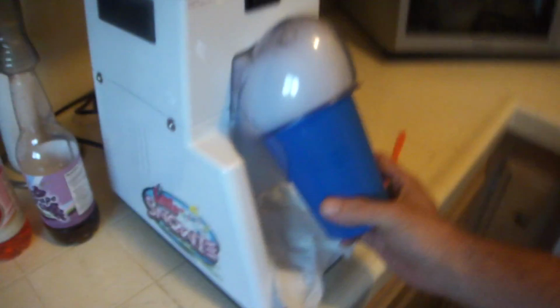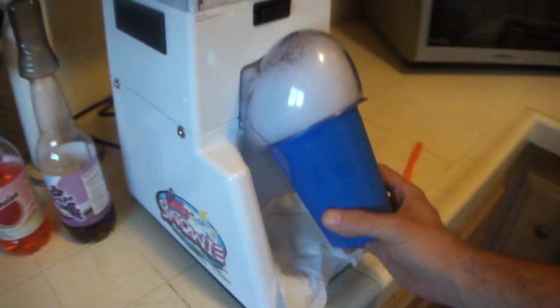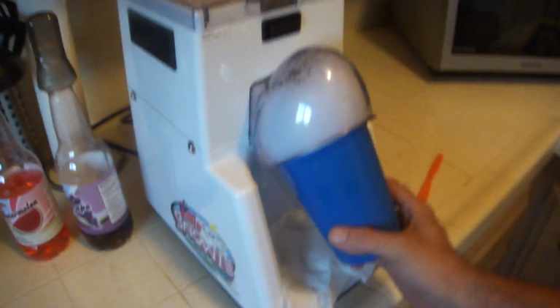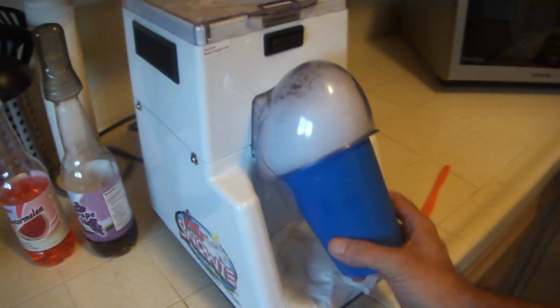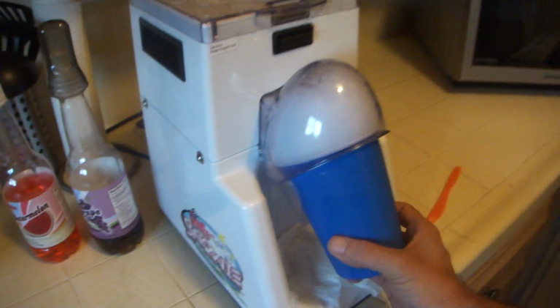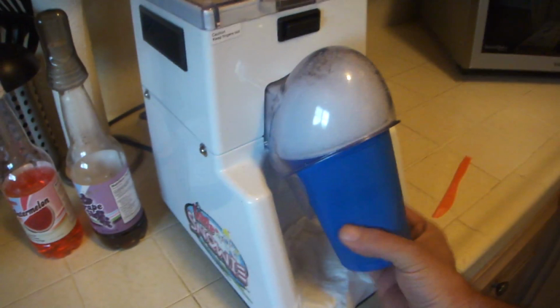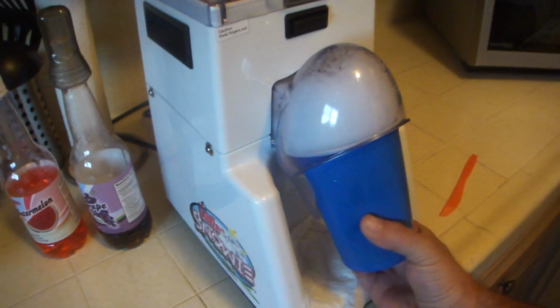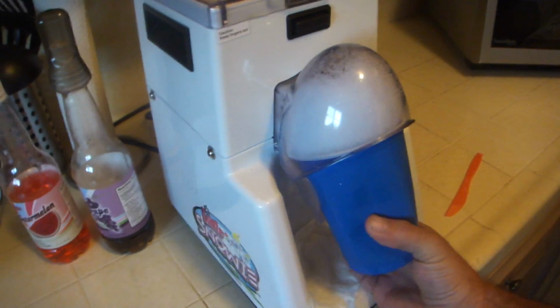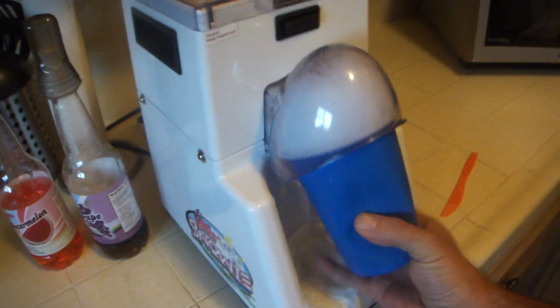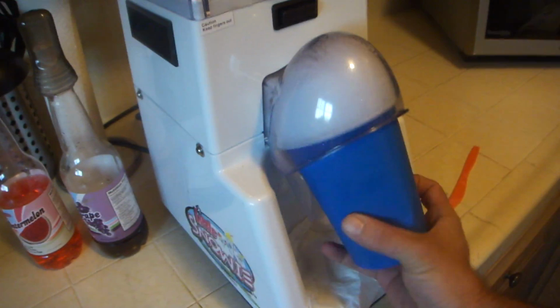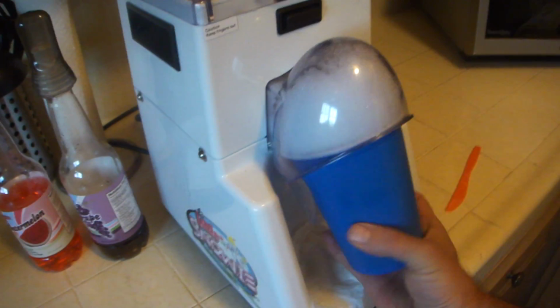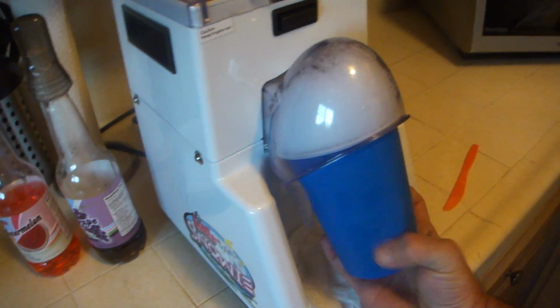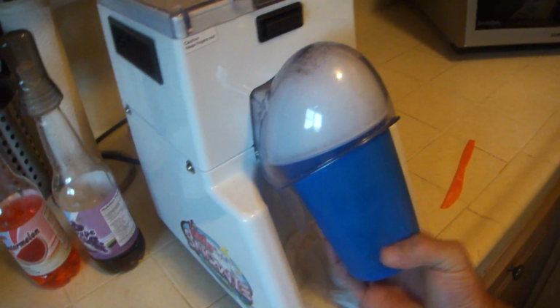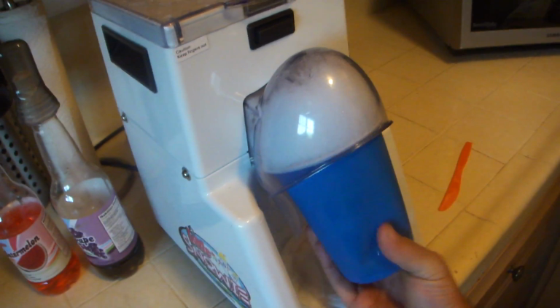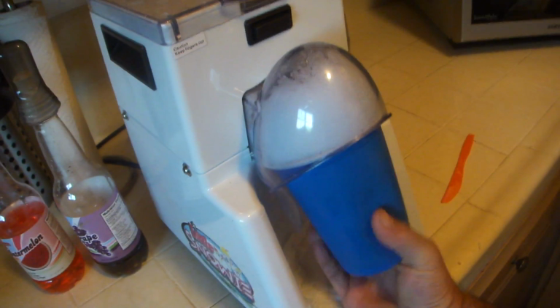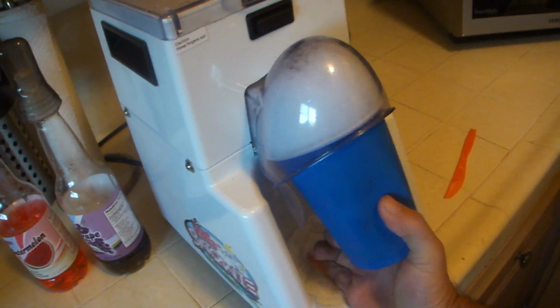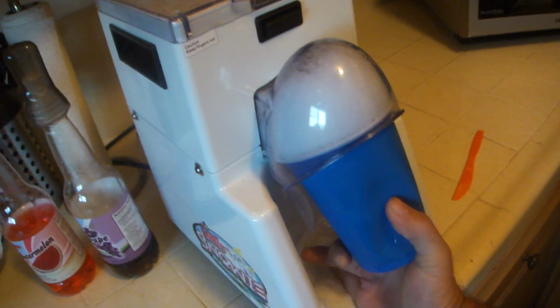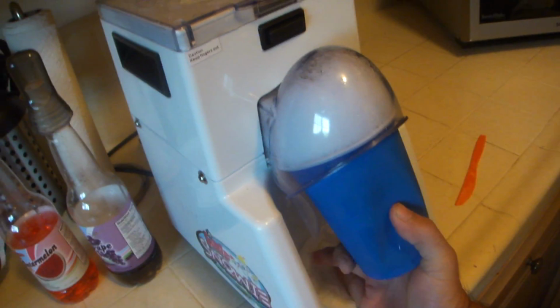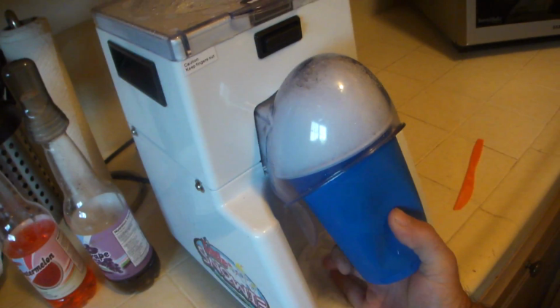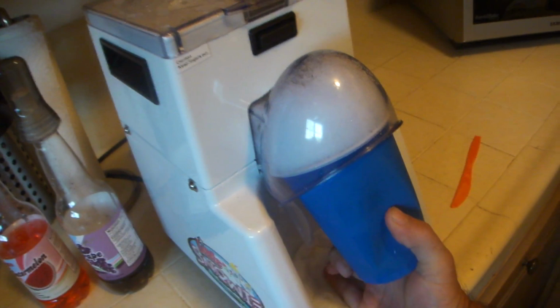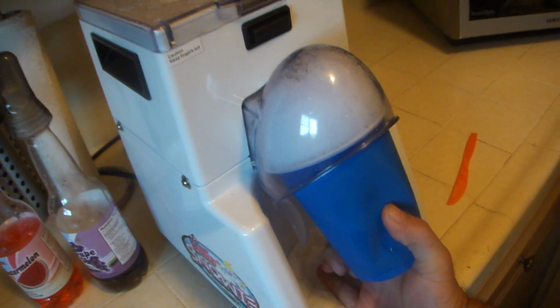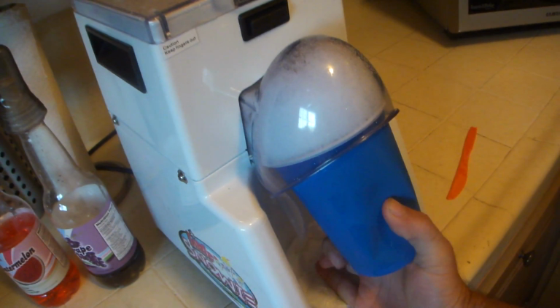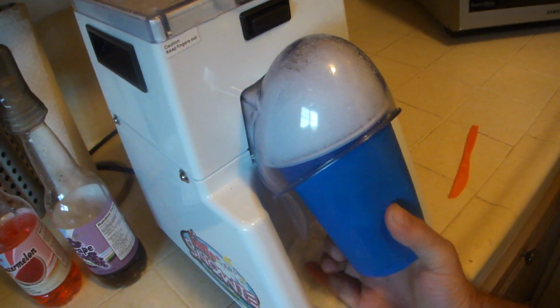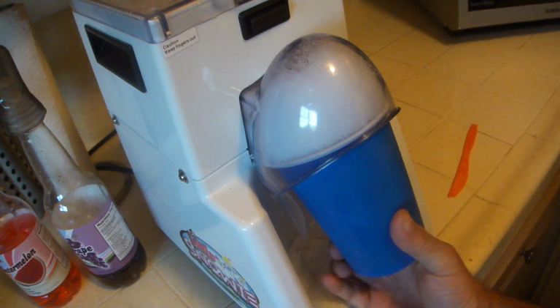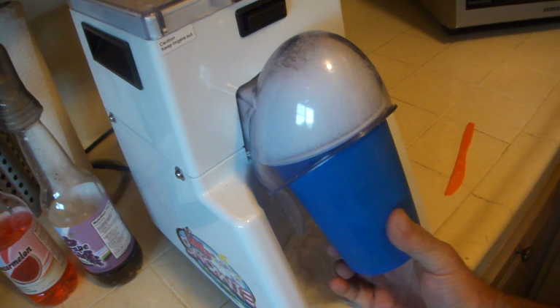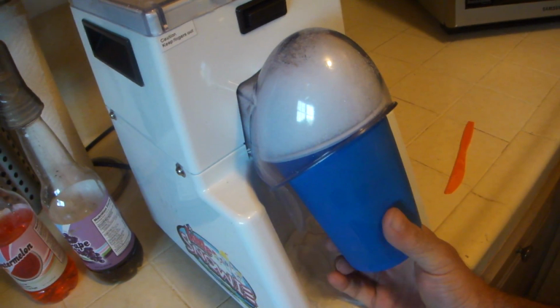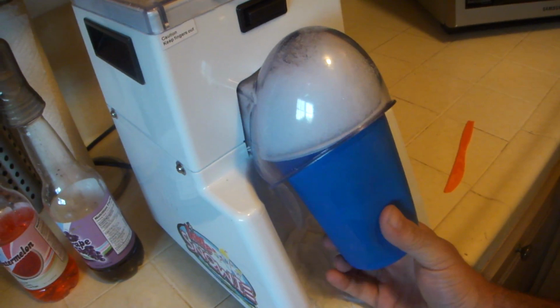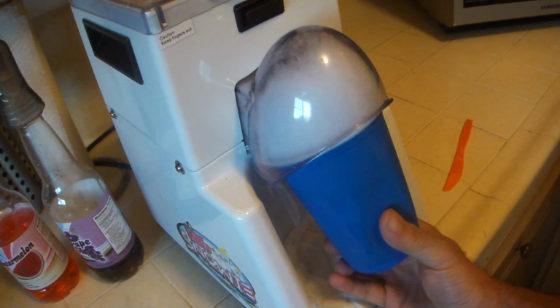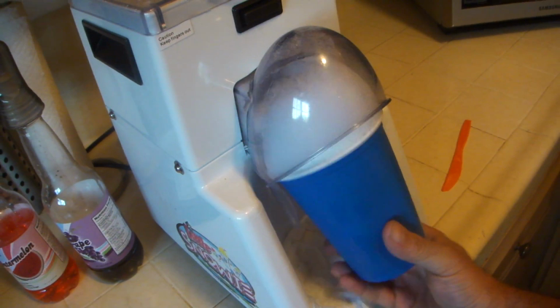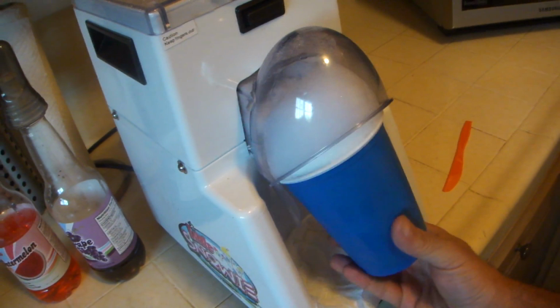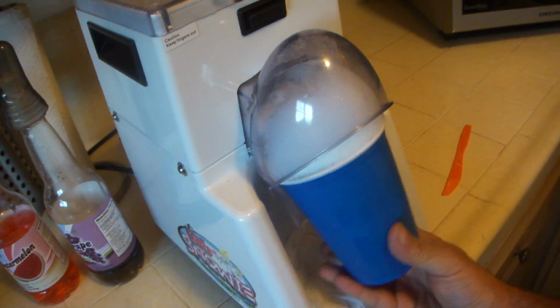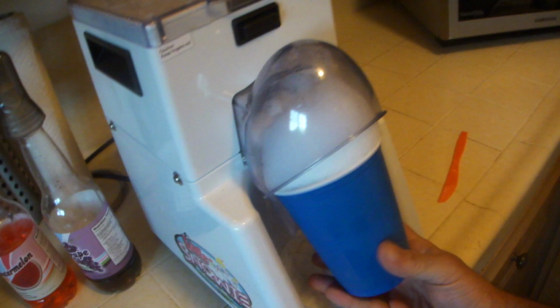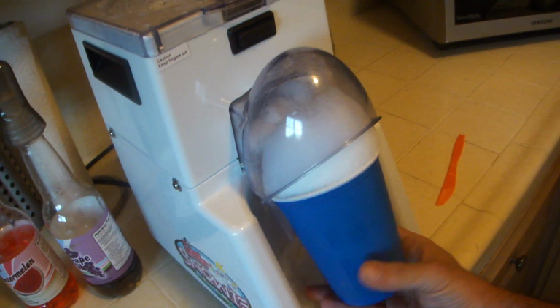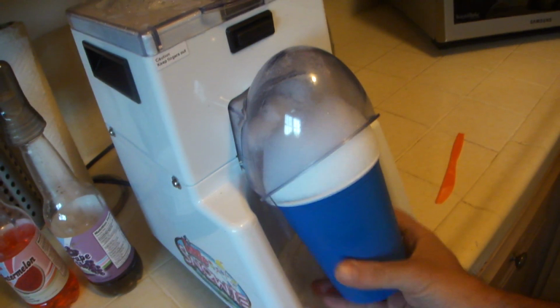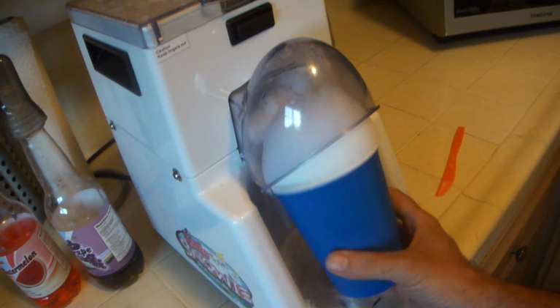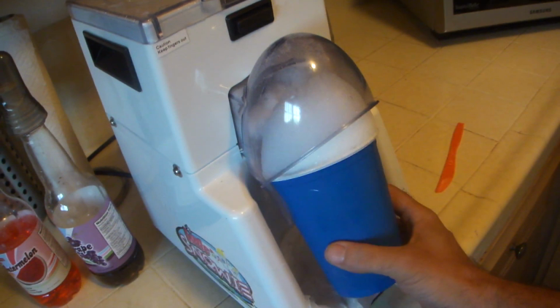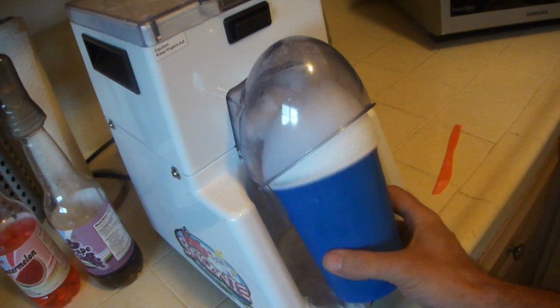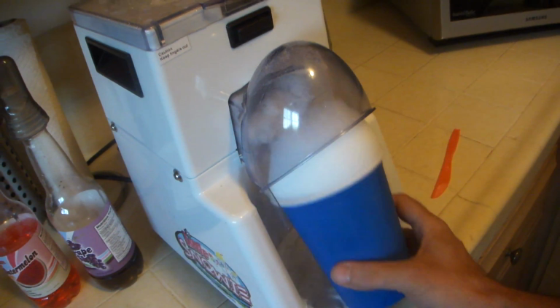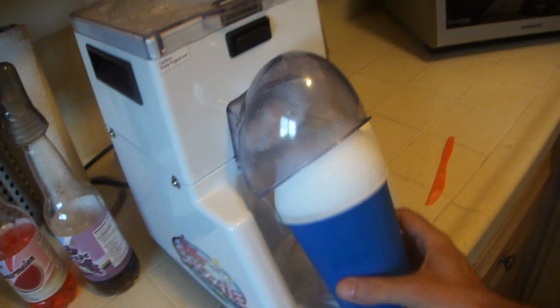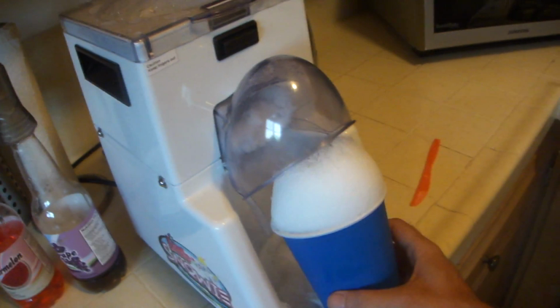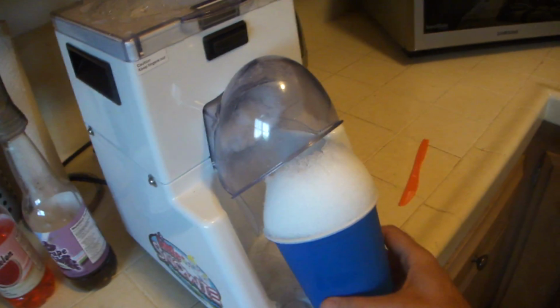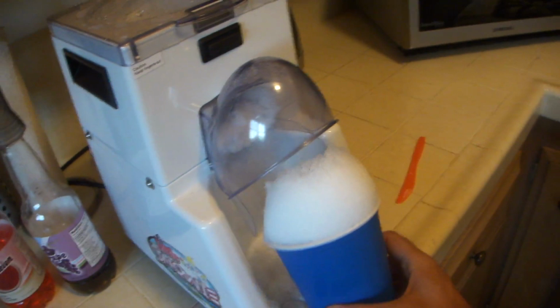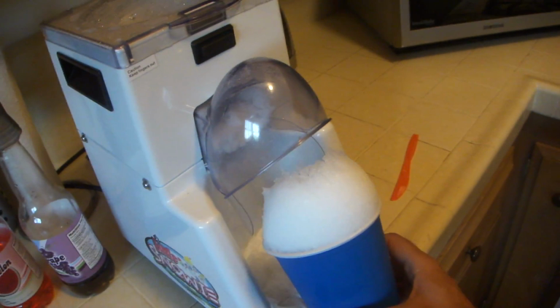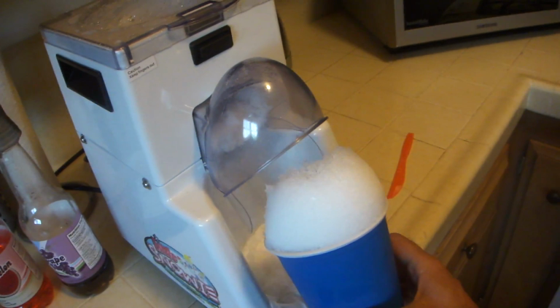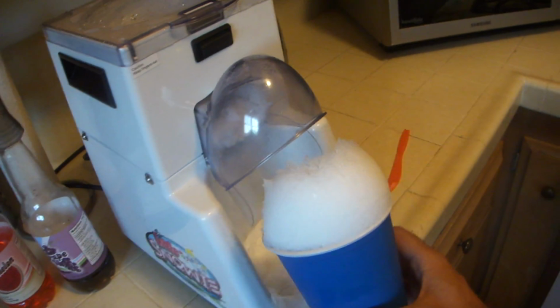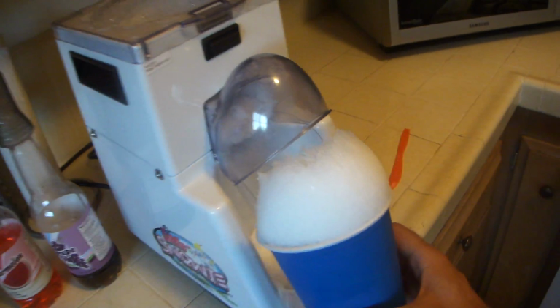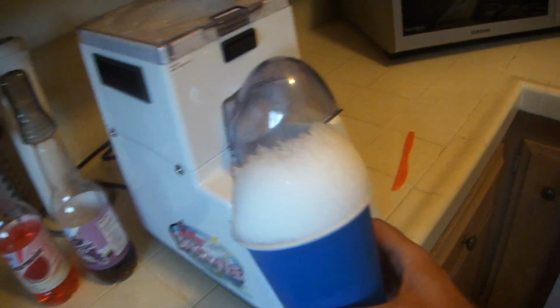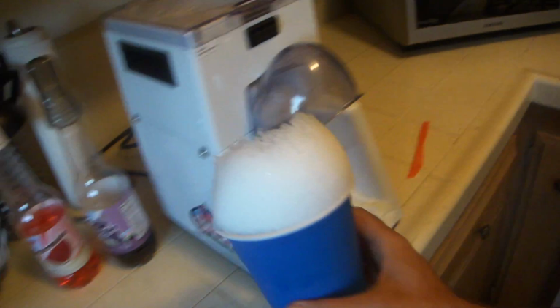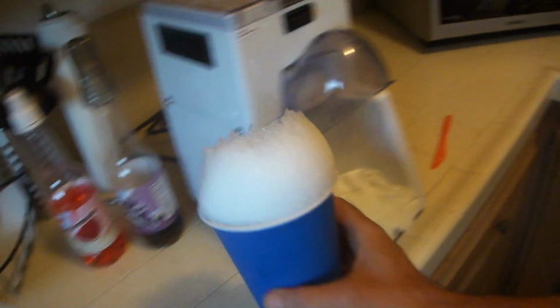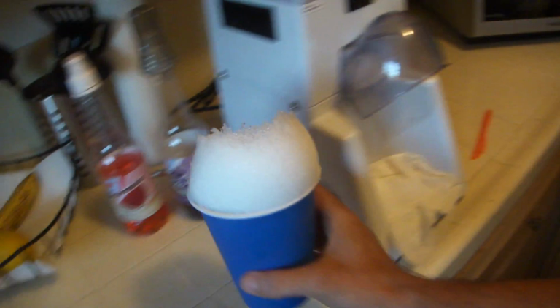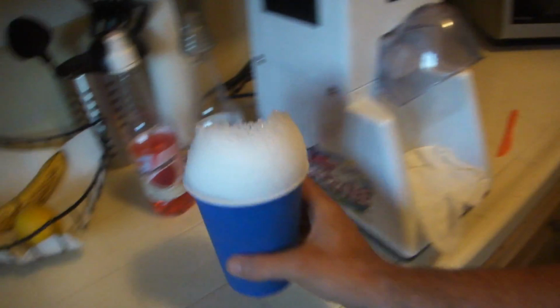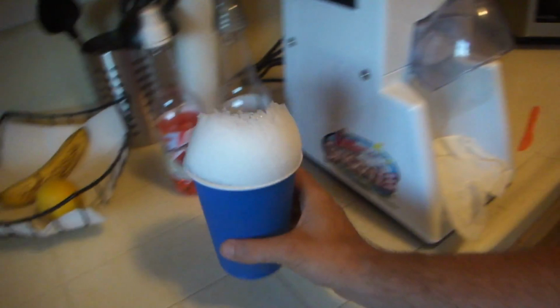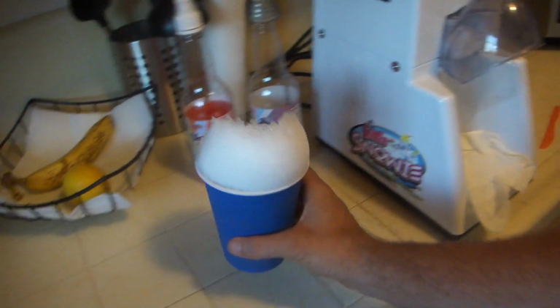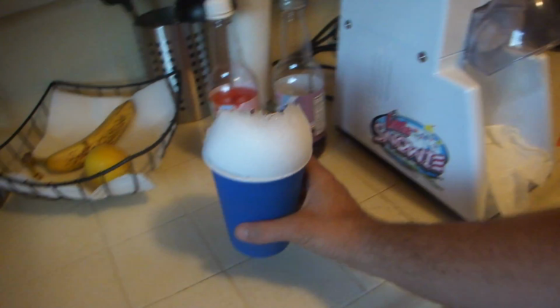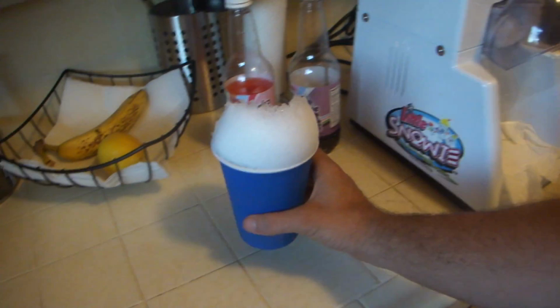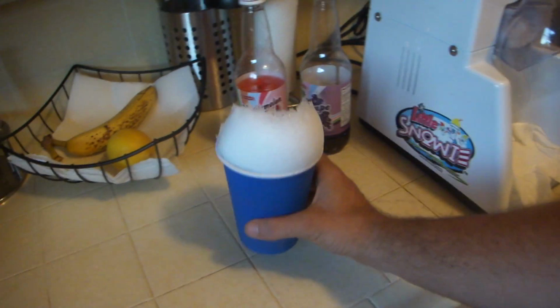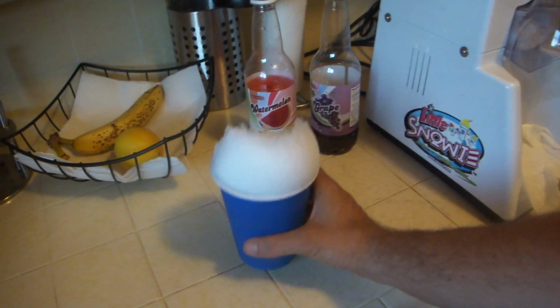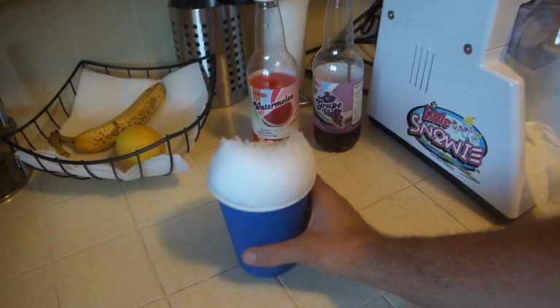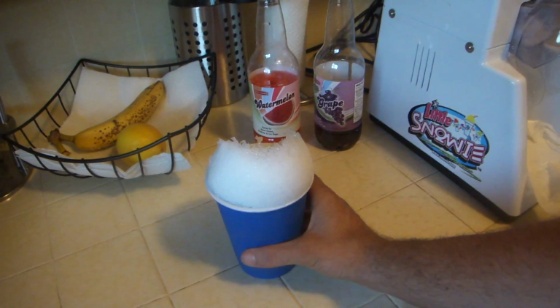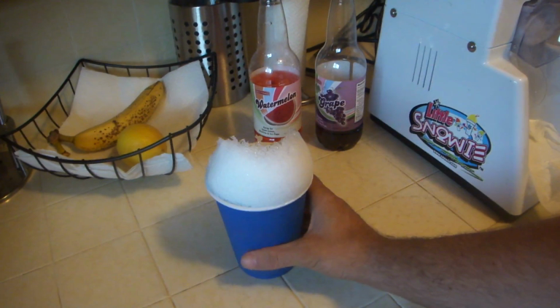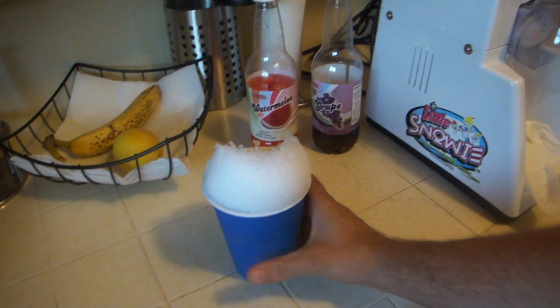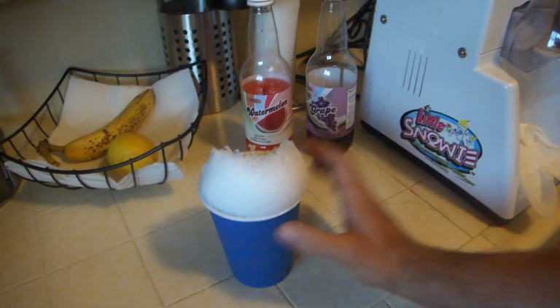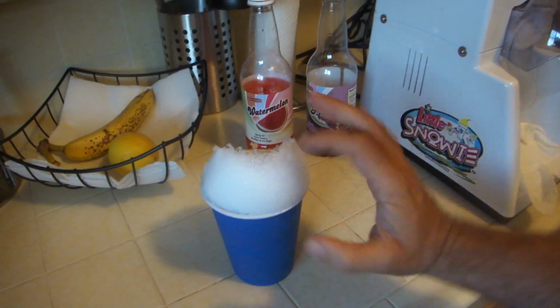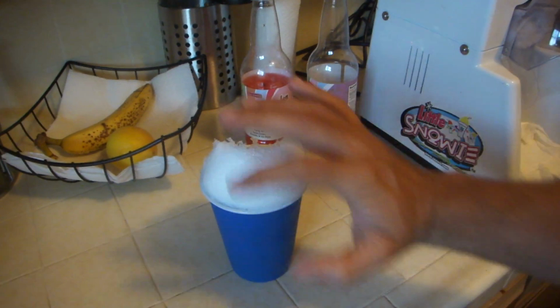Now you just kind of push it up into the base, and usually — there we go — nice ice.